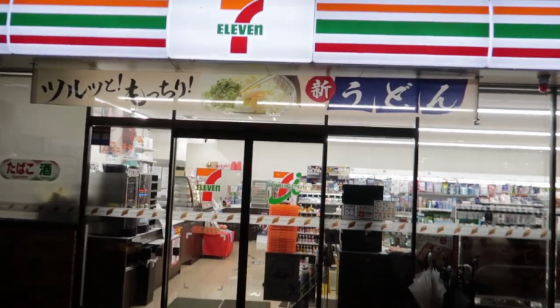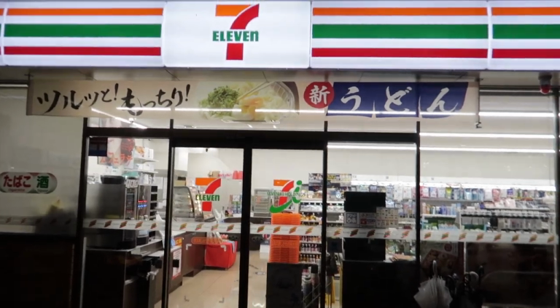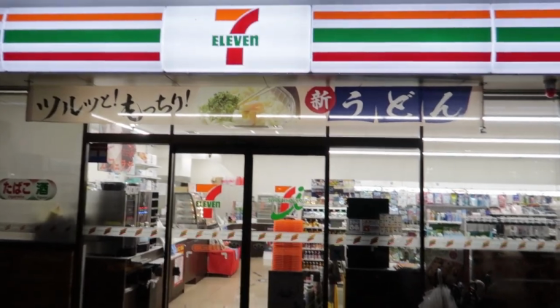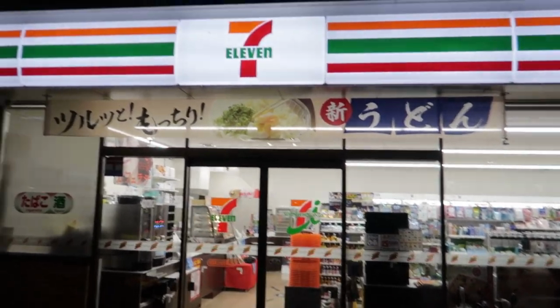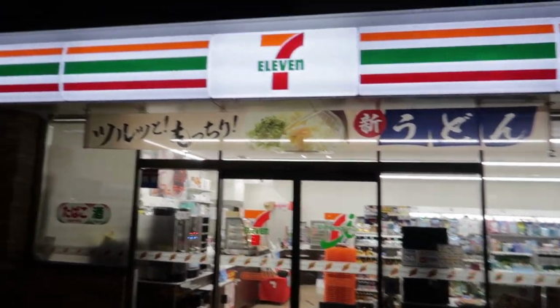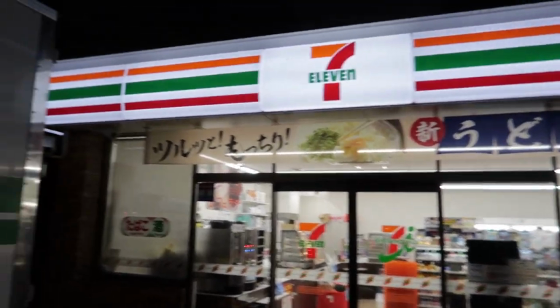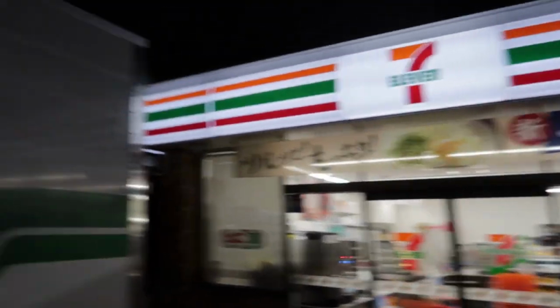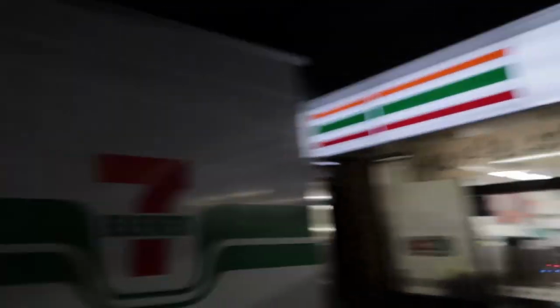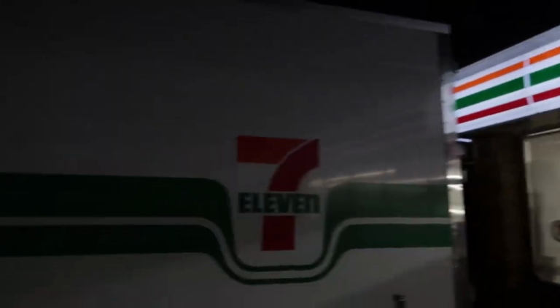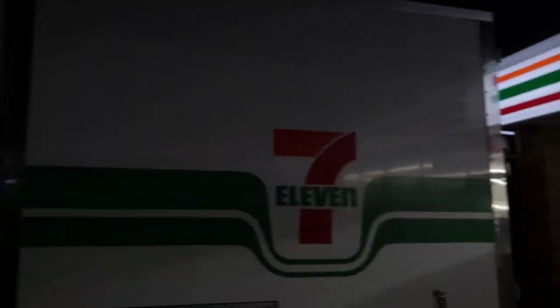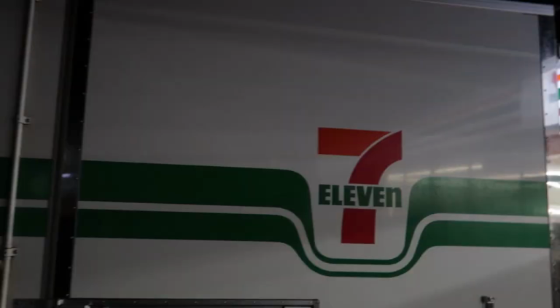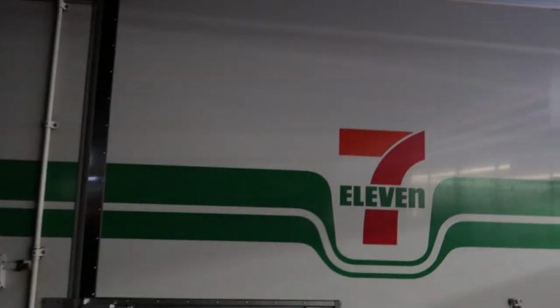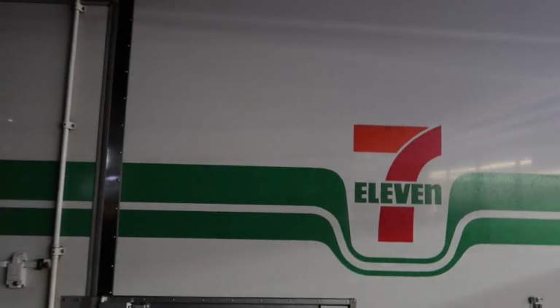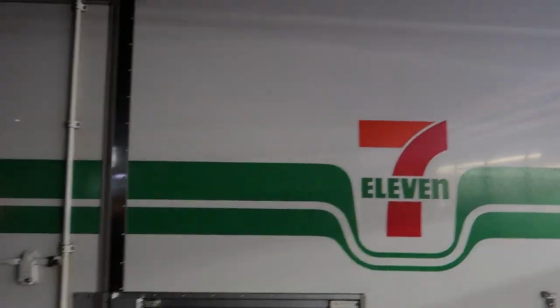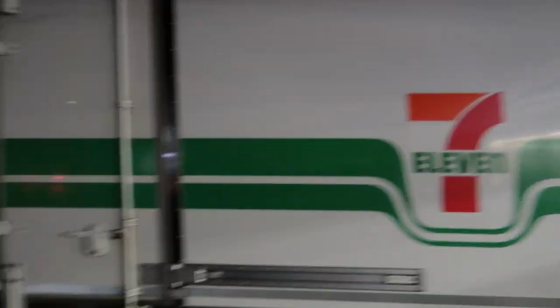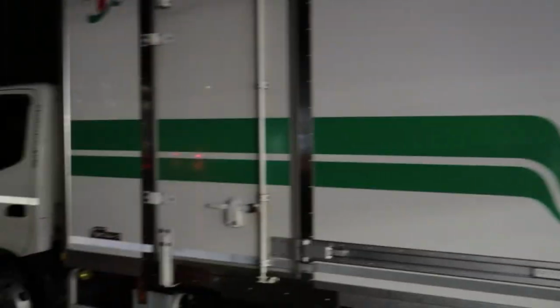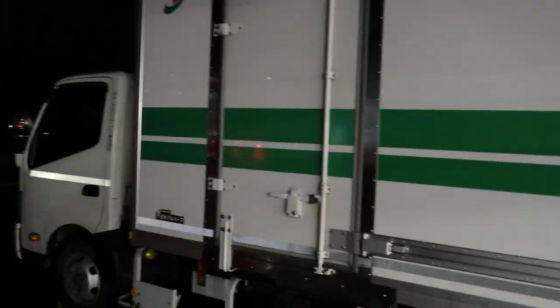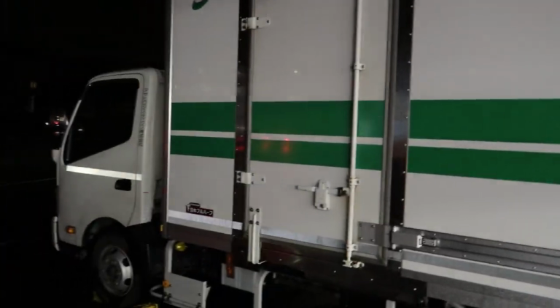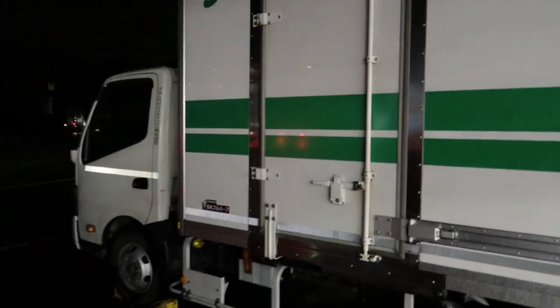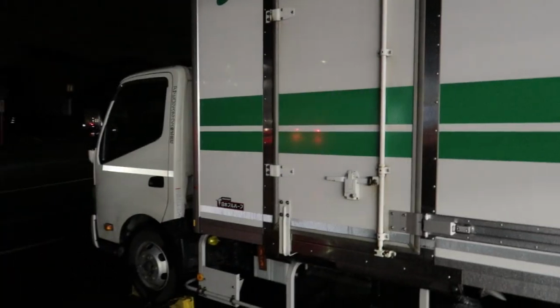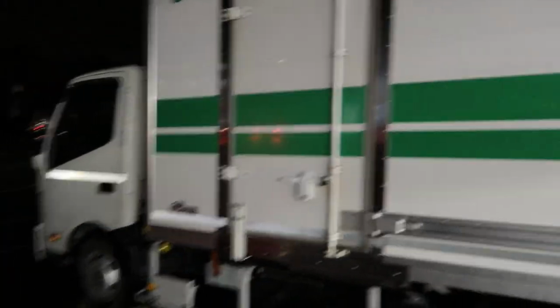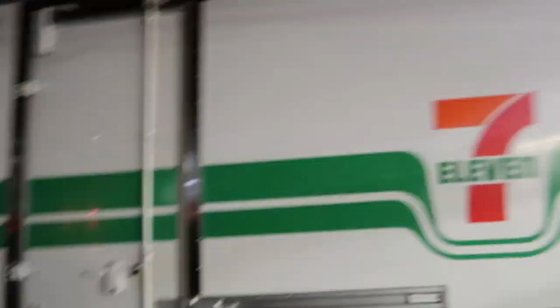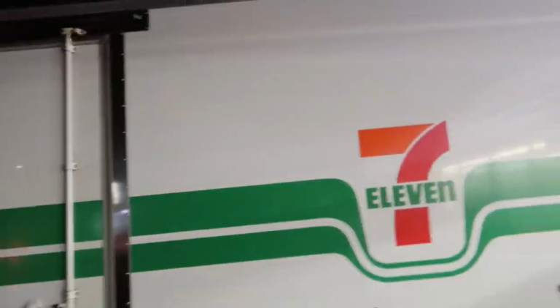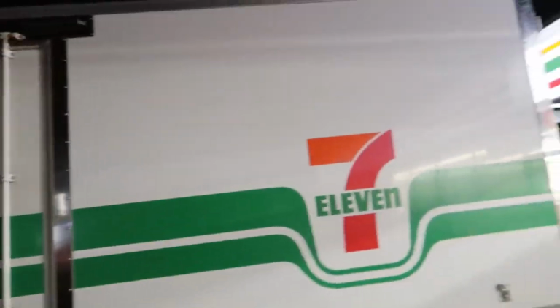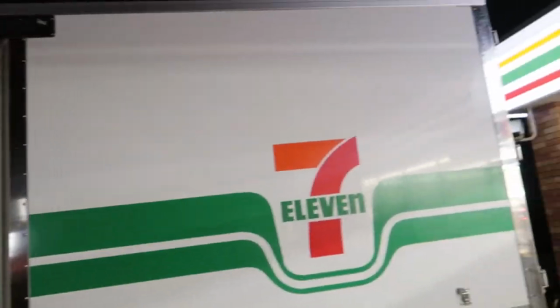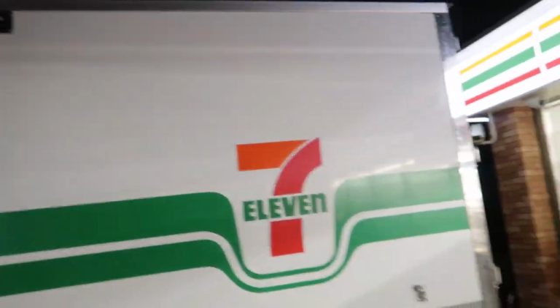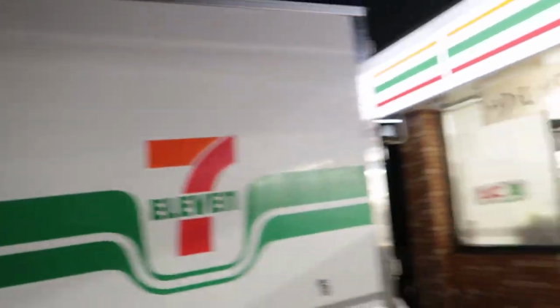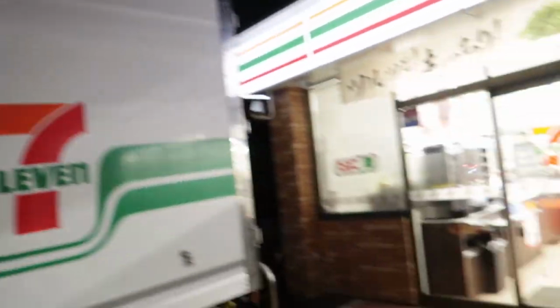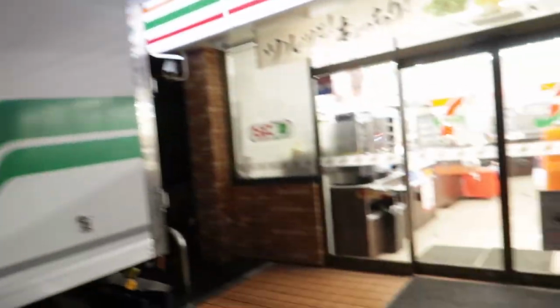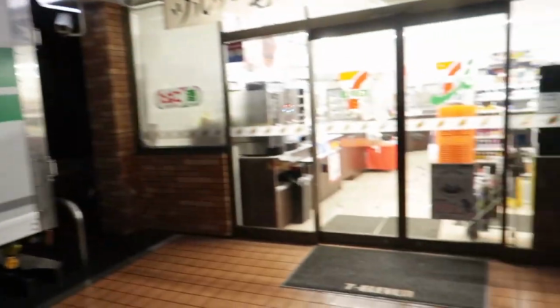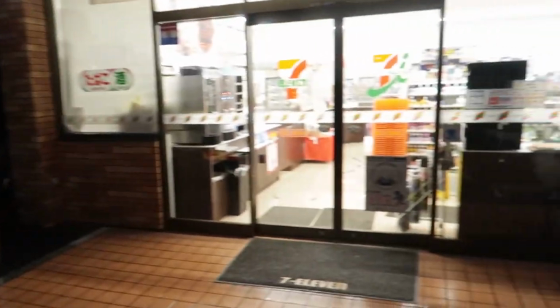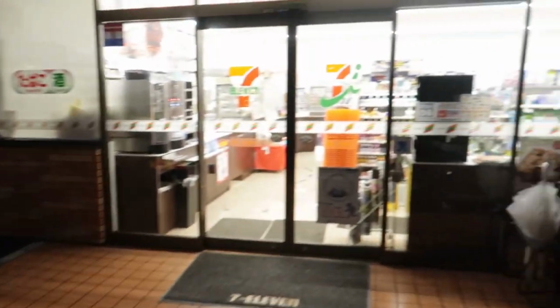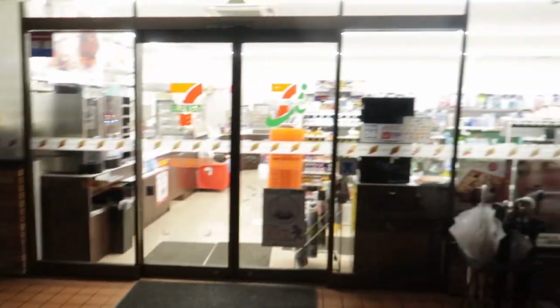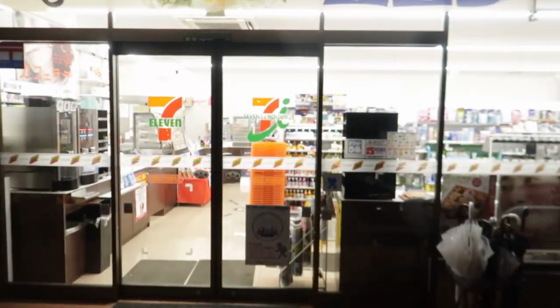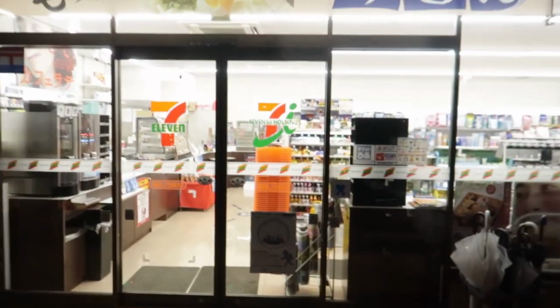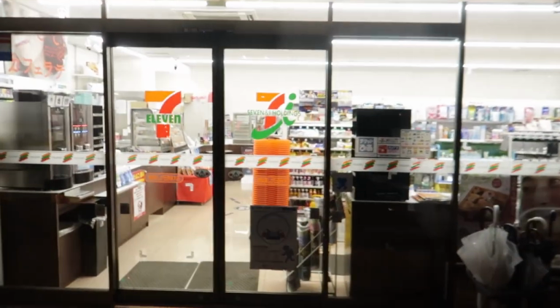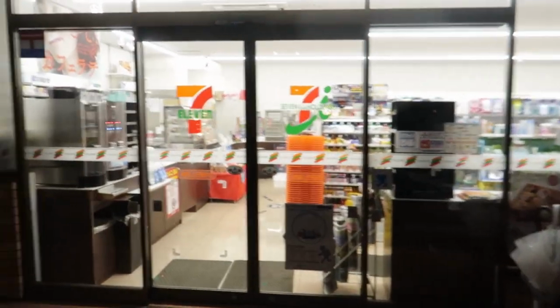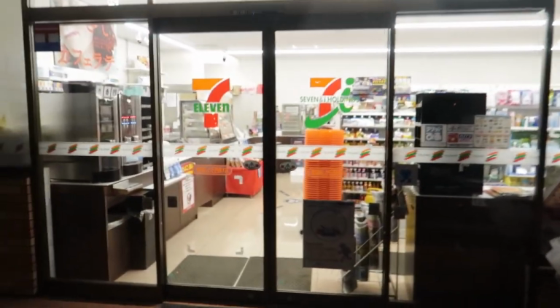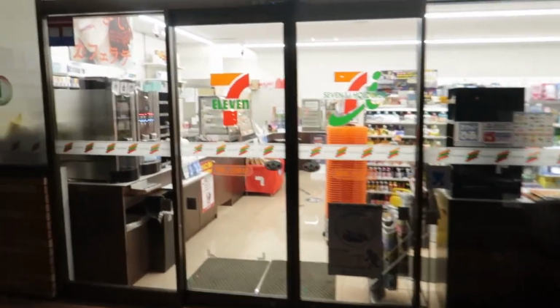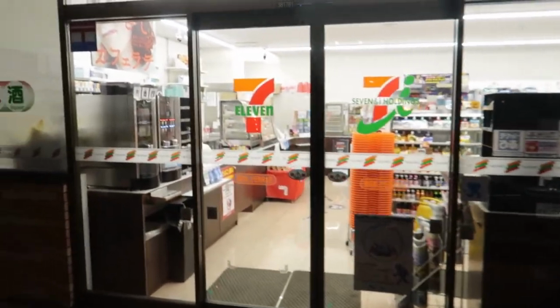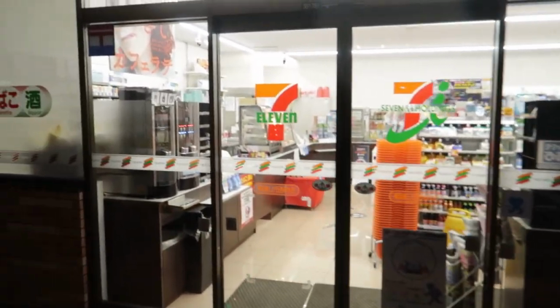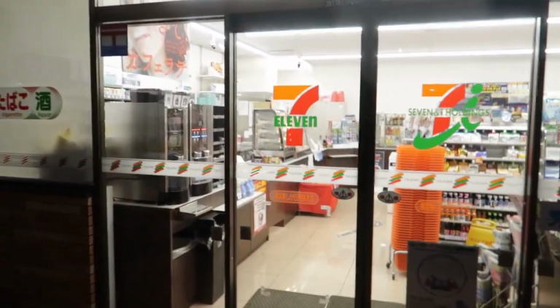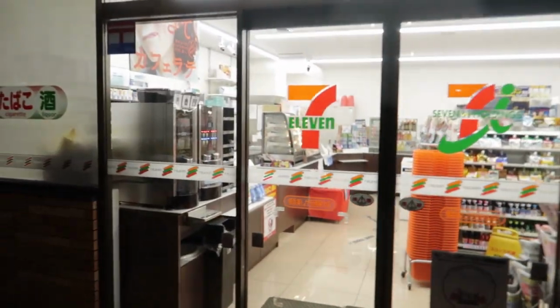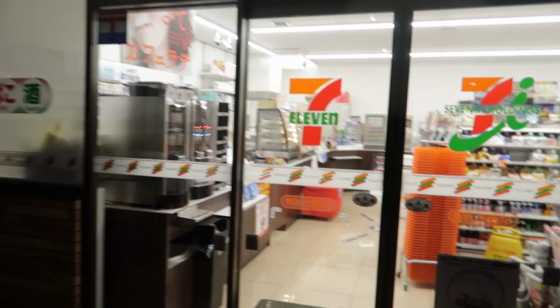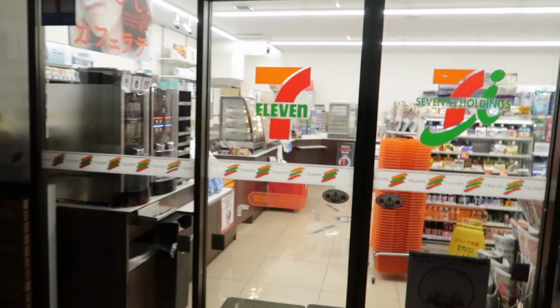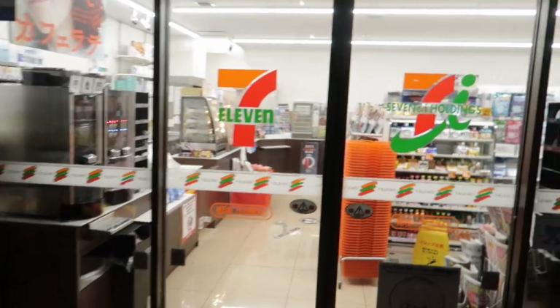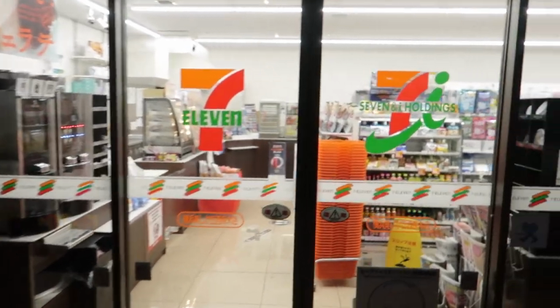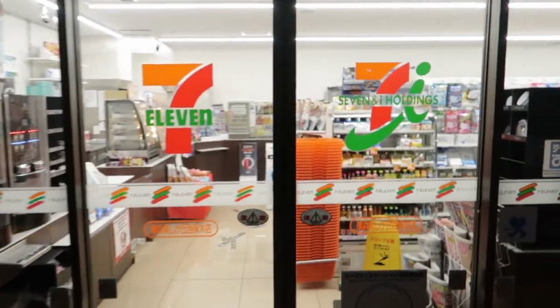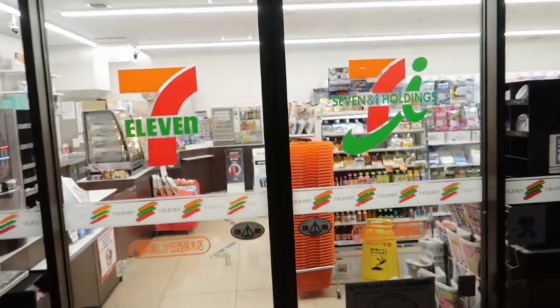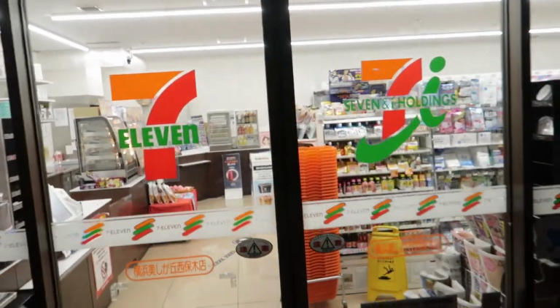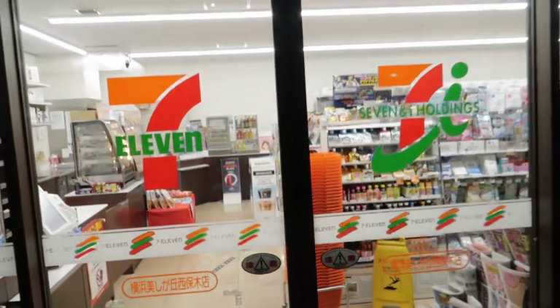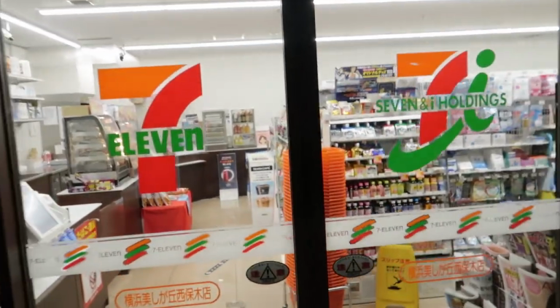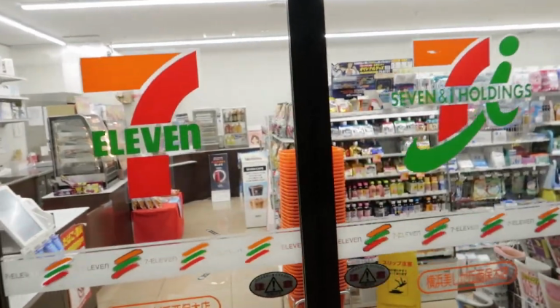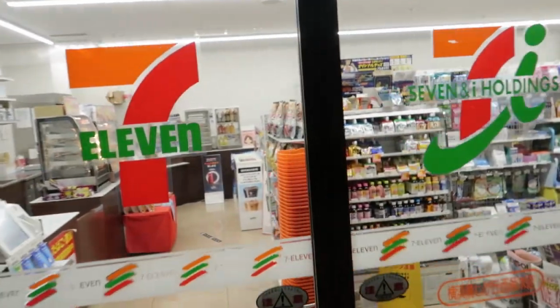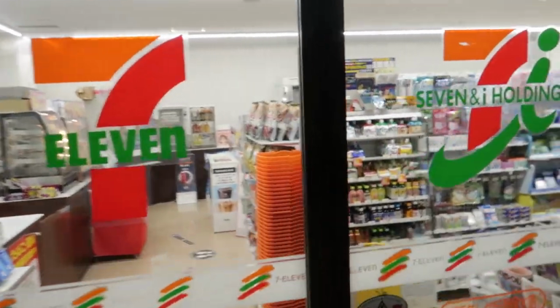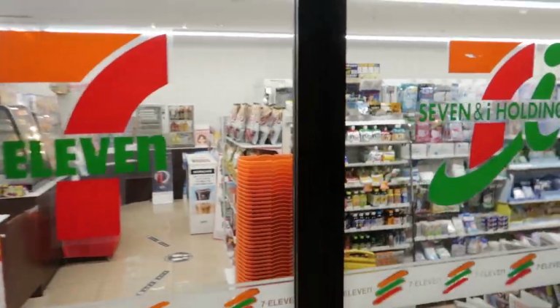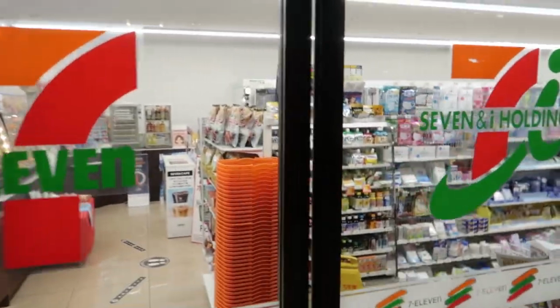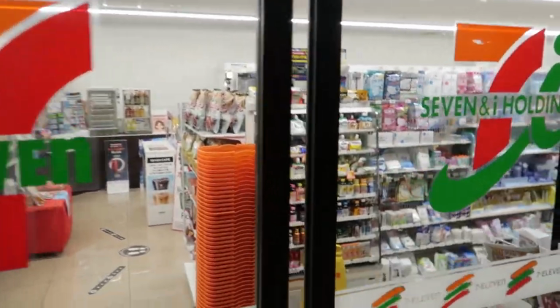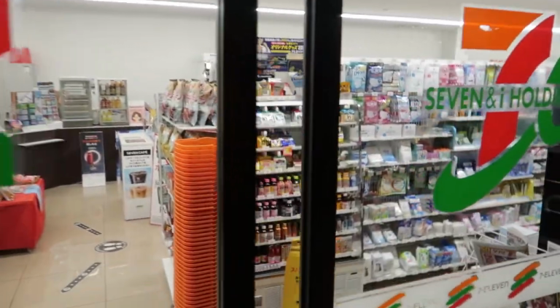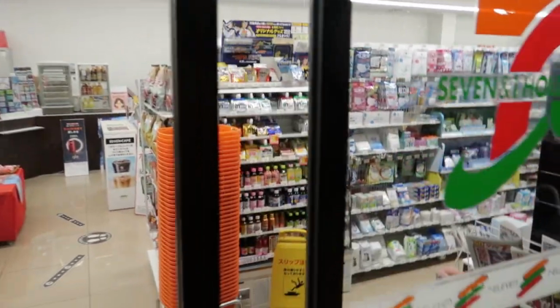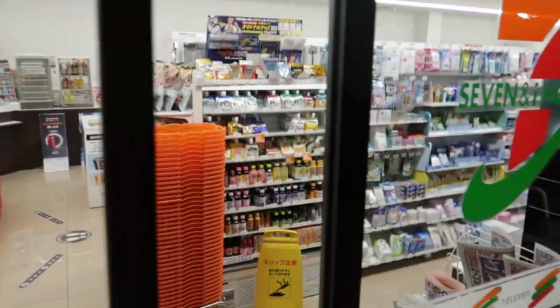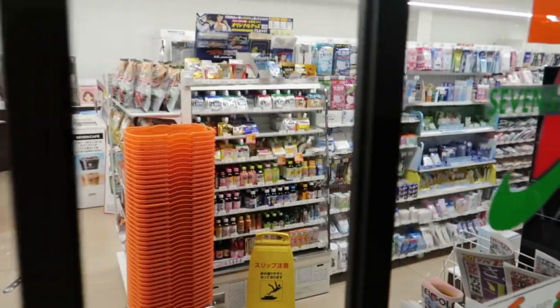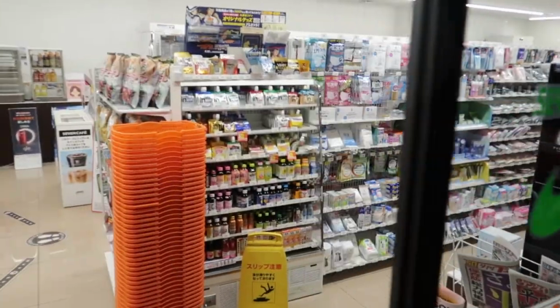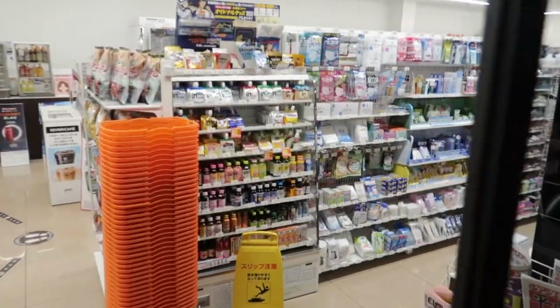Let's head inside. It looks like the delivery trucks are here so it might be a bit crowded, but let's go.